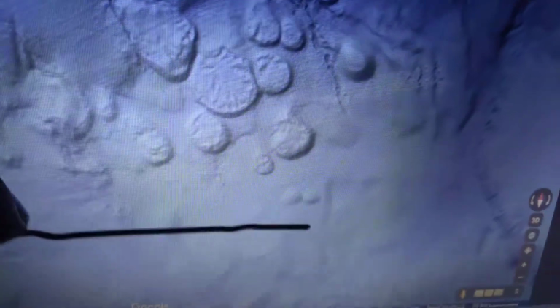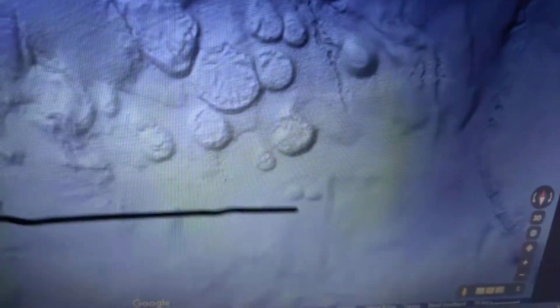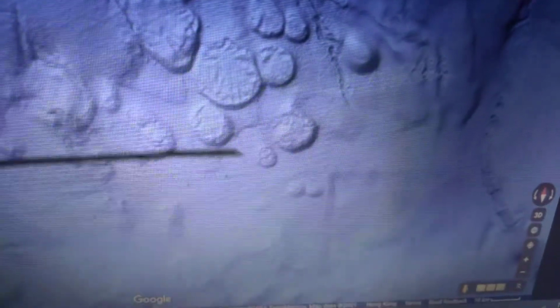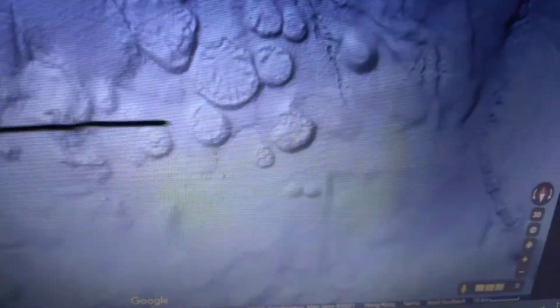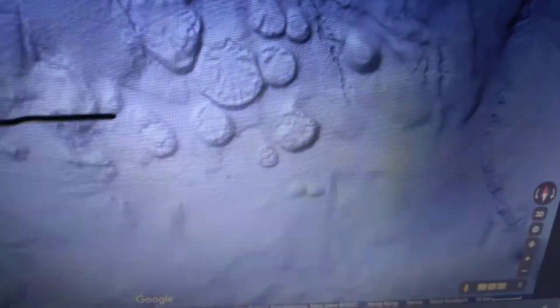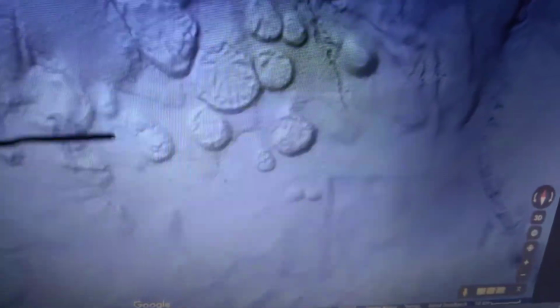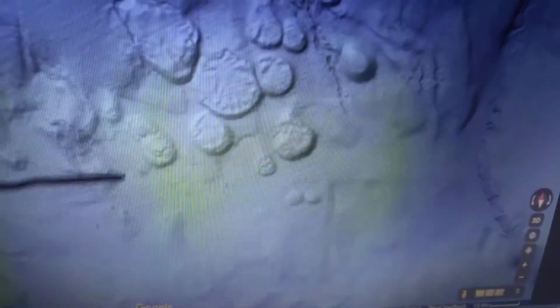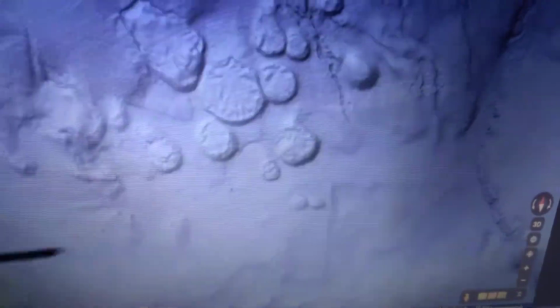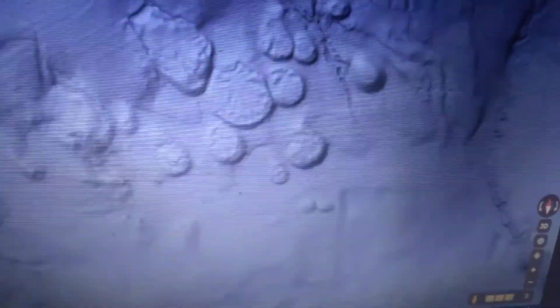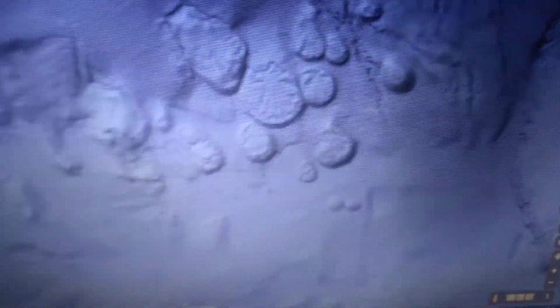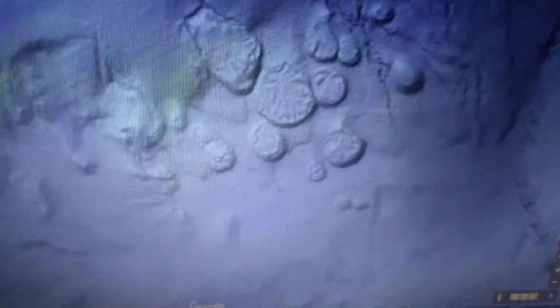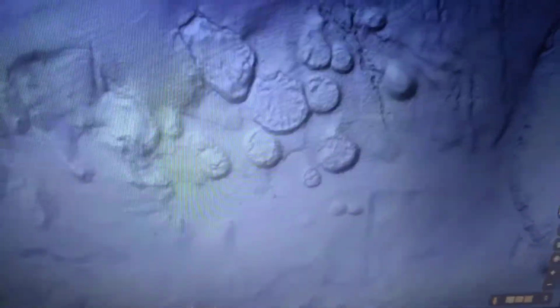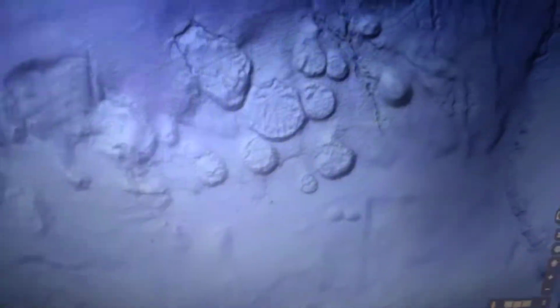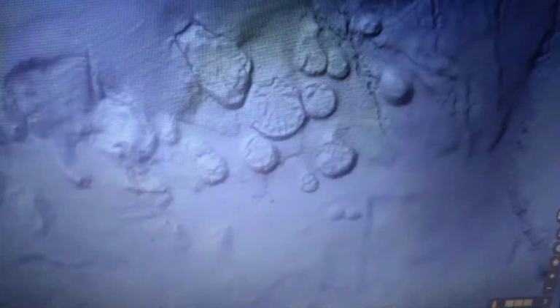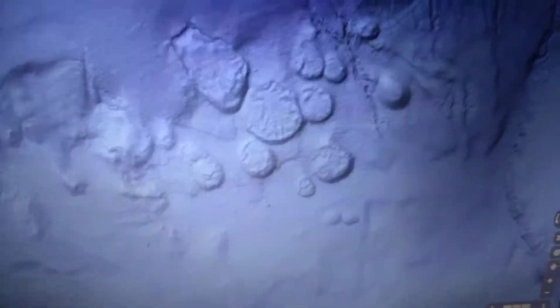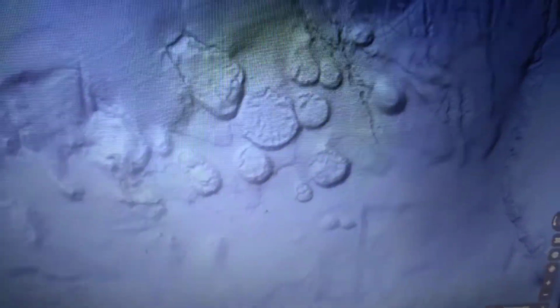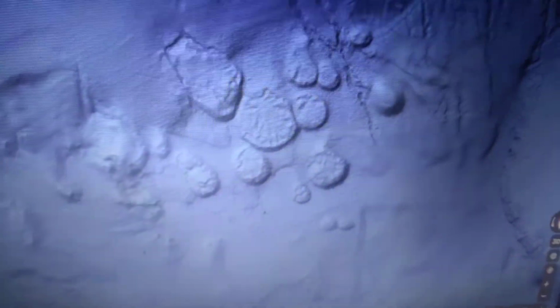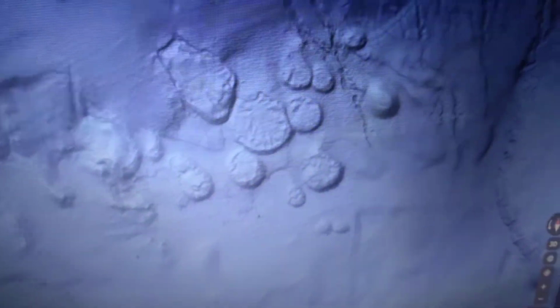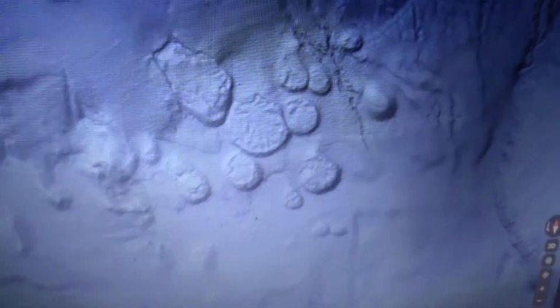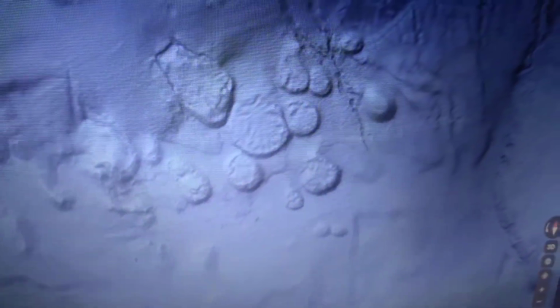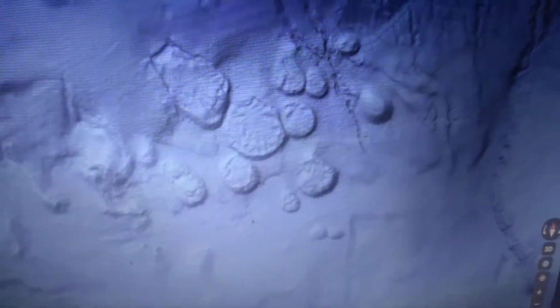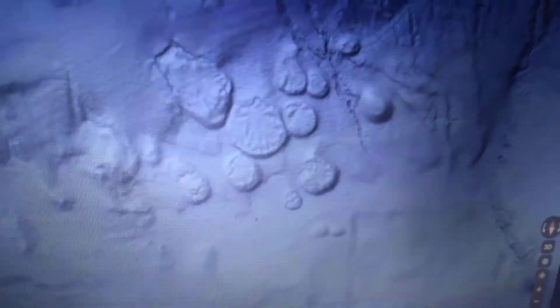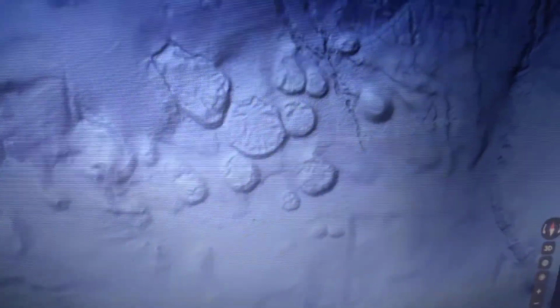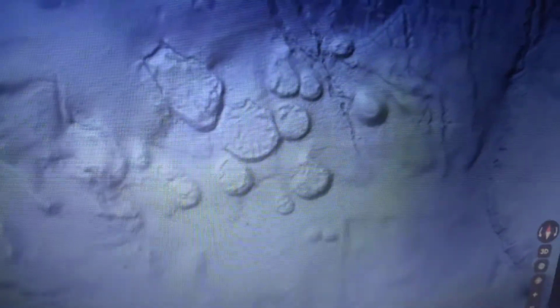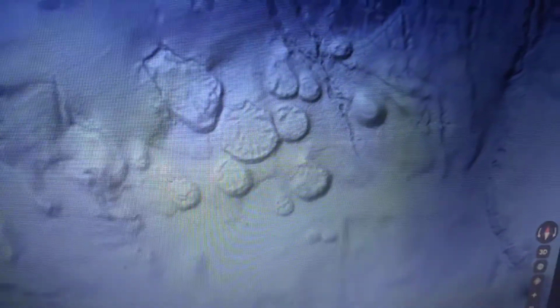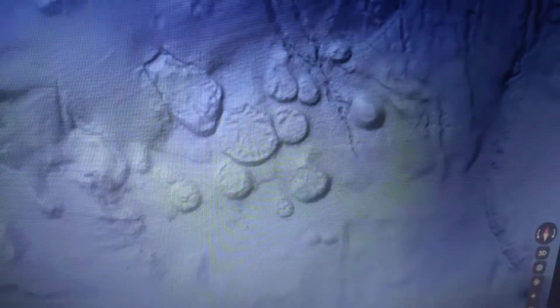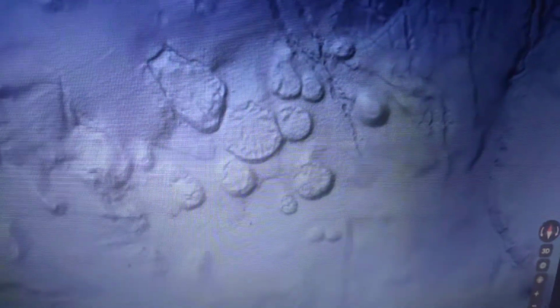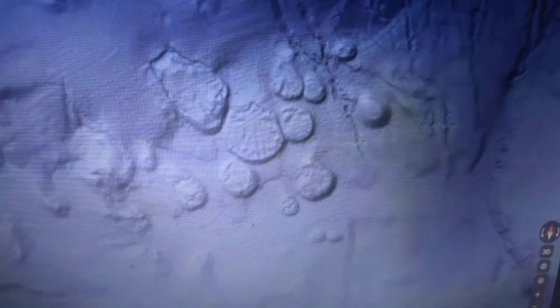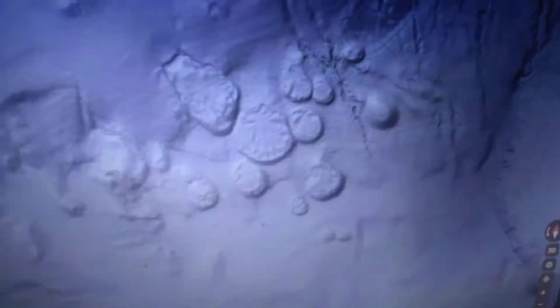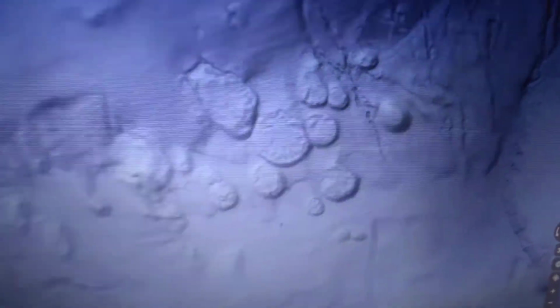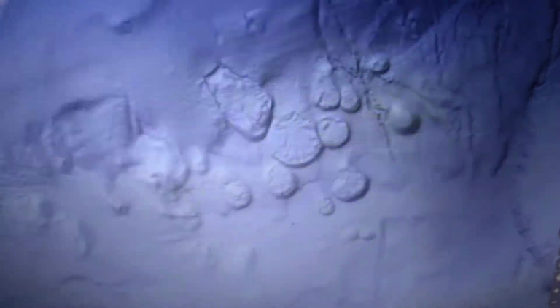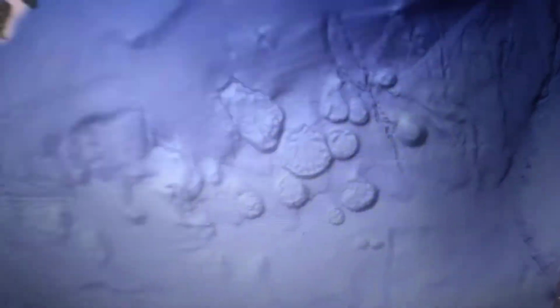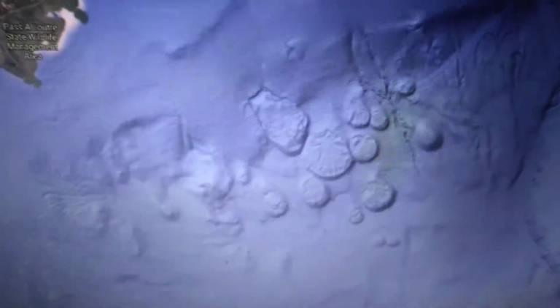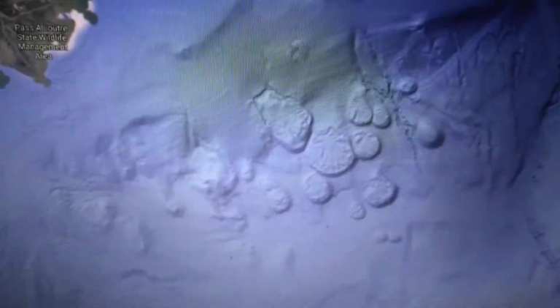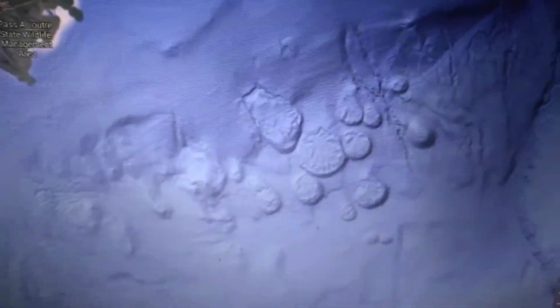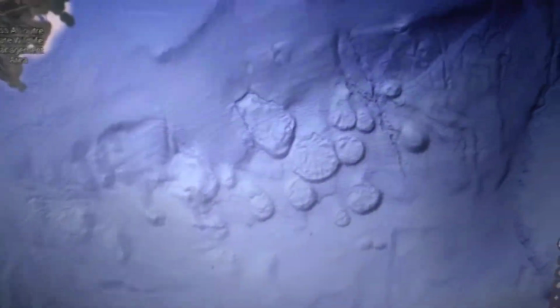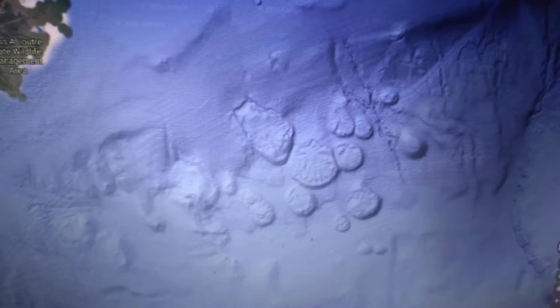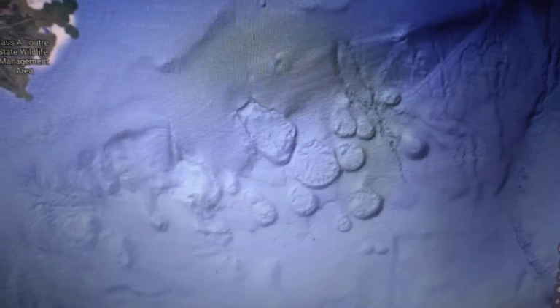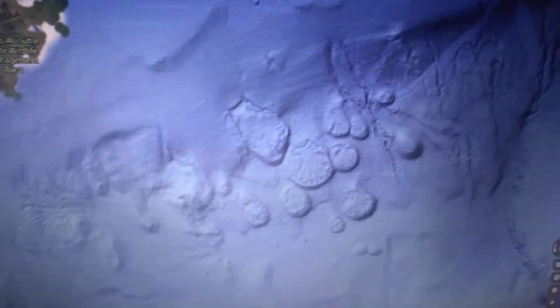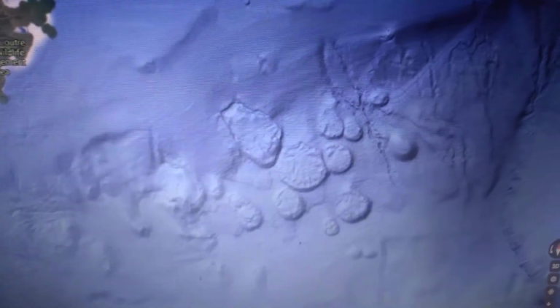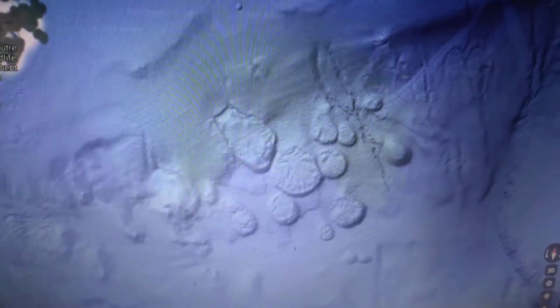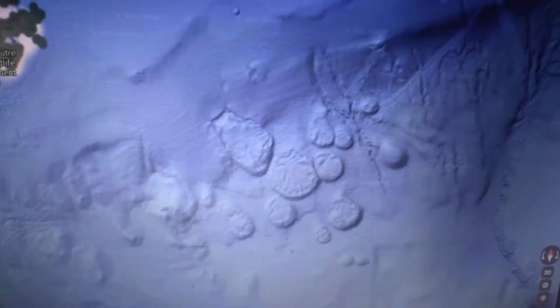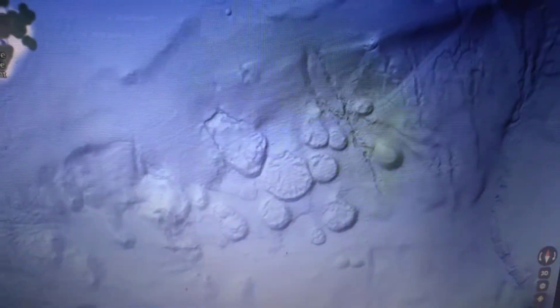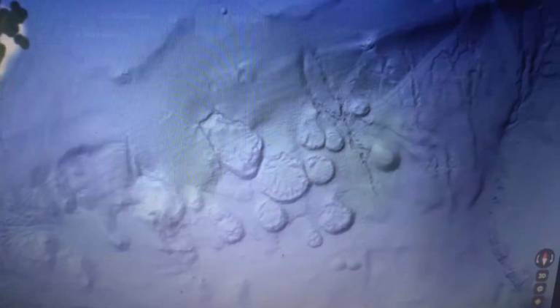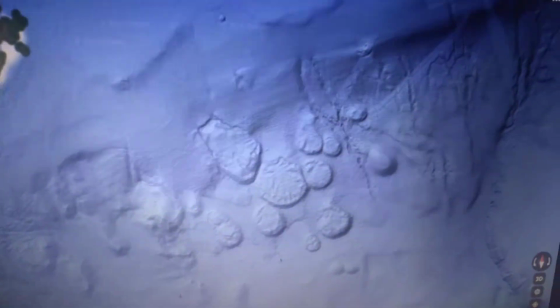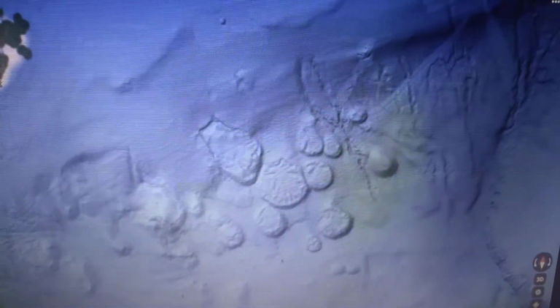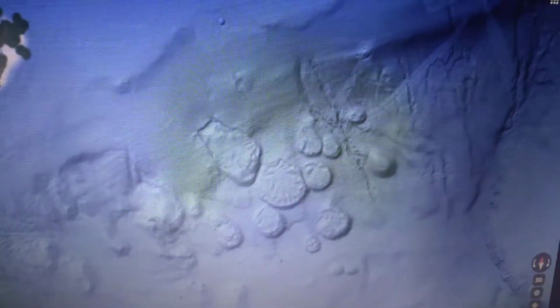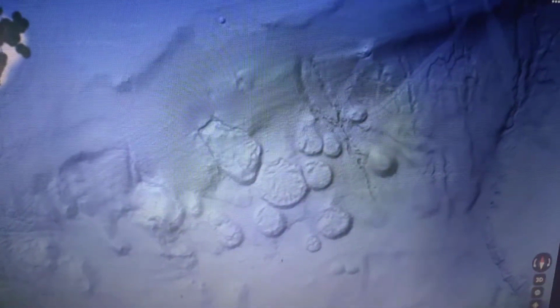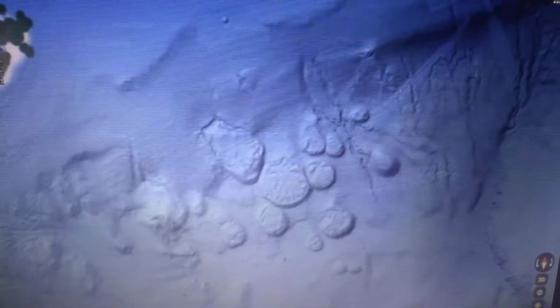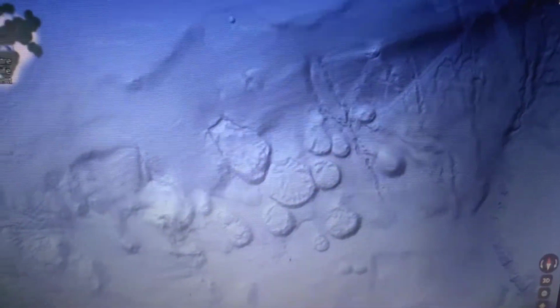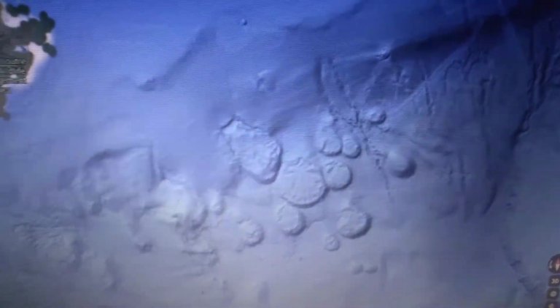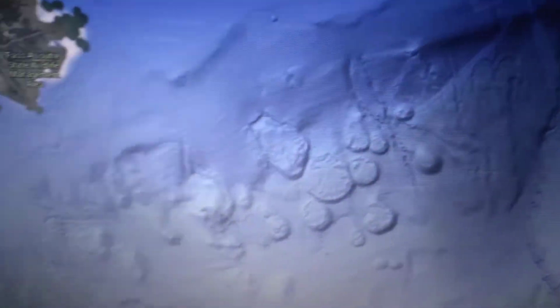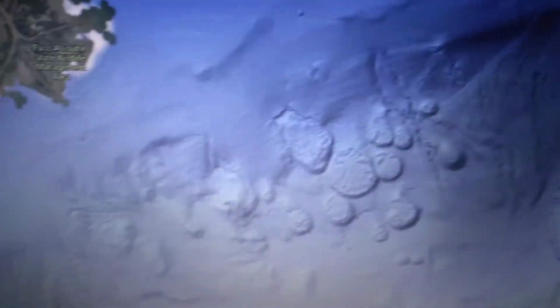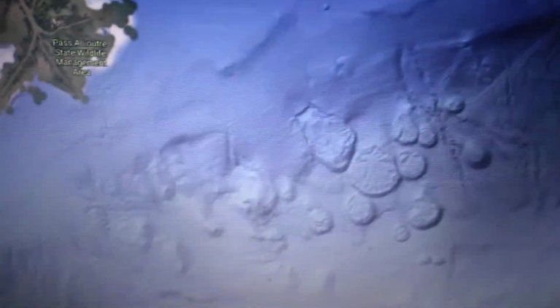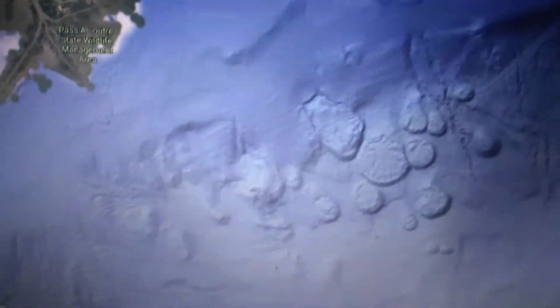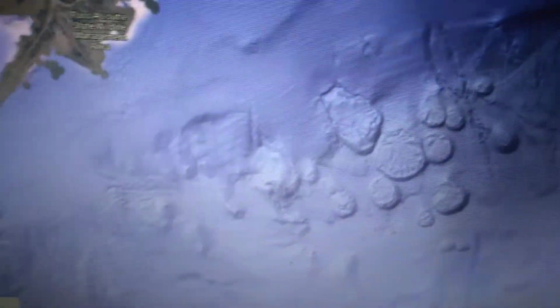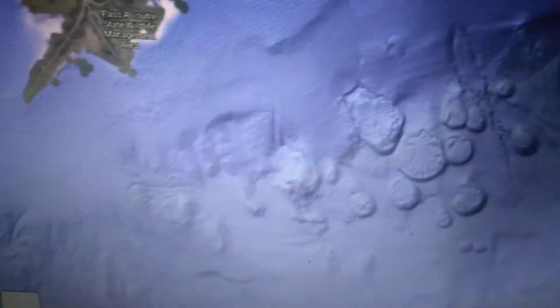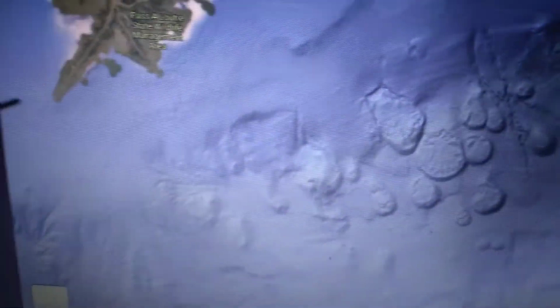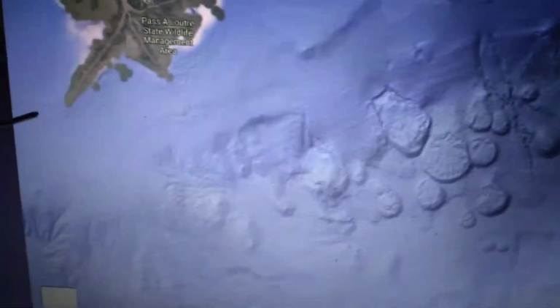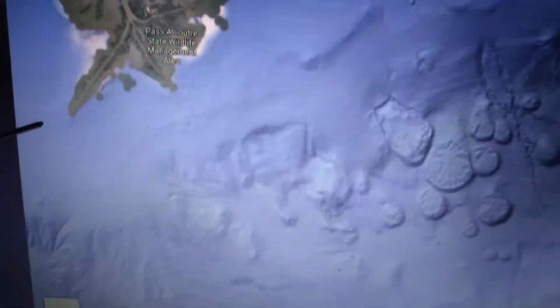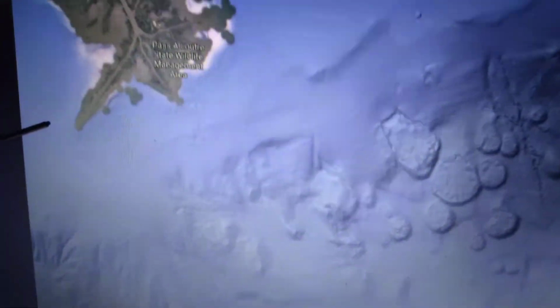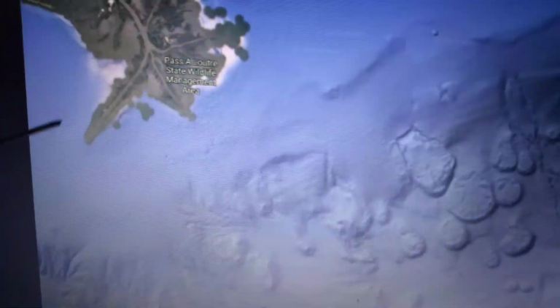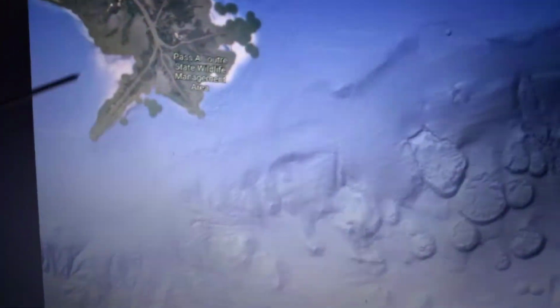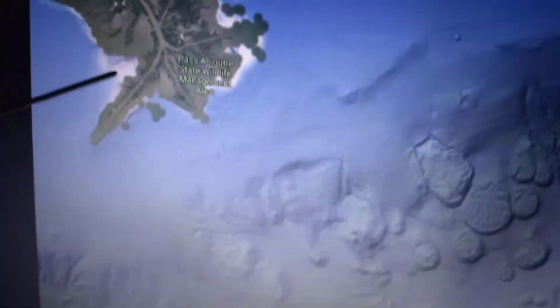There's a lot of strange stuff under the waters on maps if you guys take a look. This is right off the coast of Louisiana.